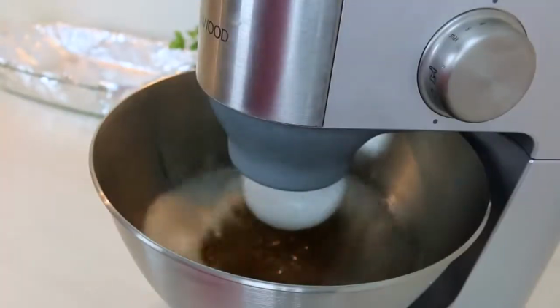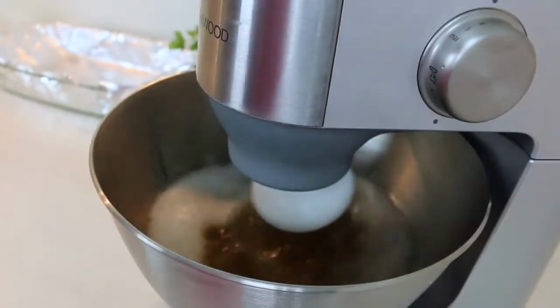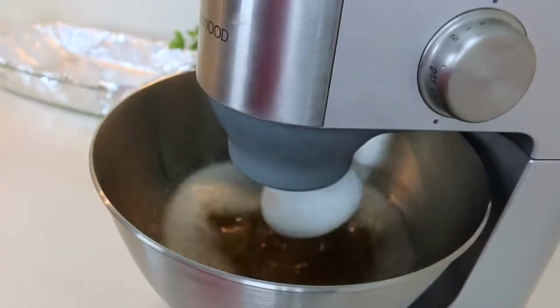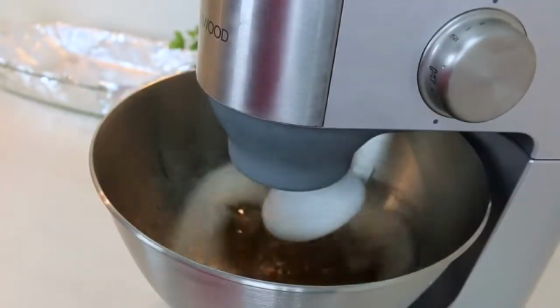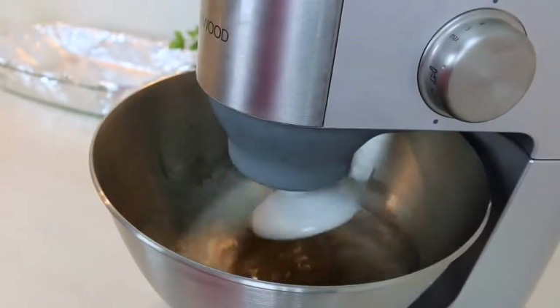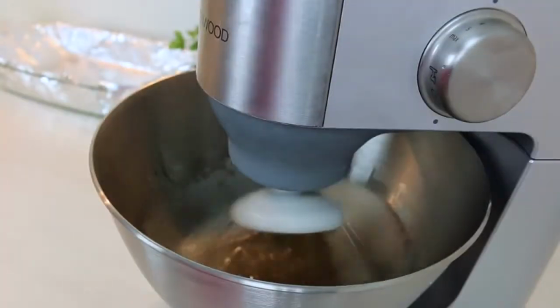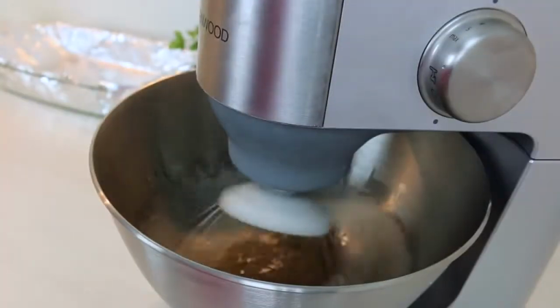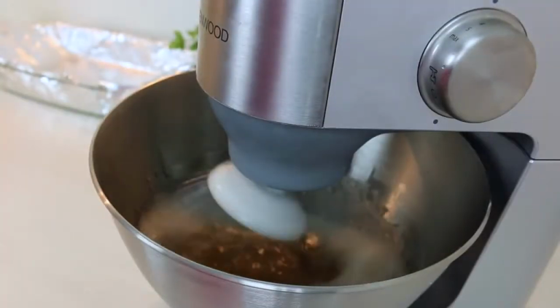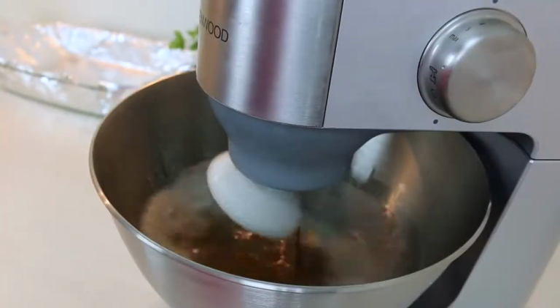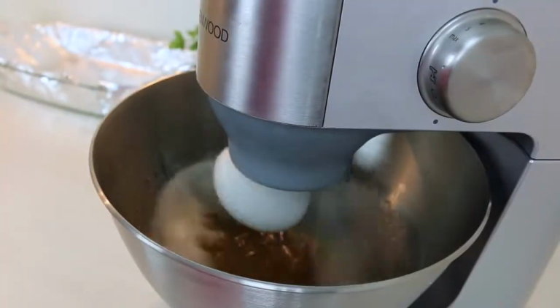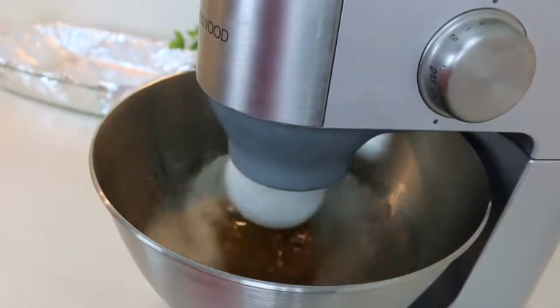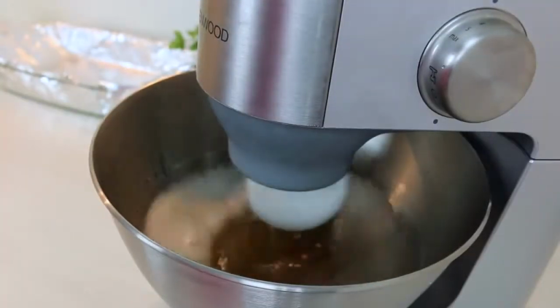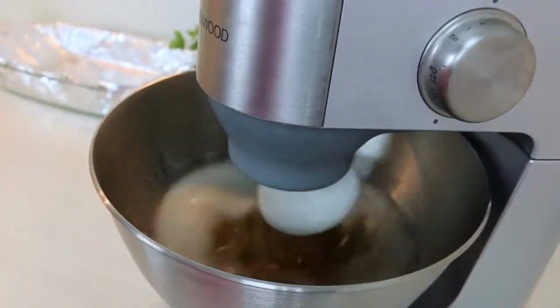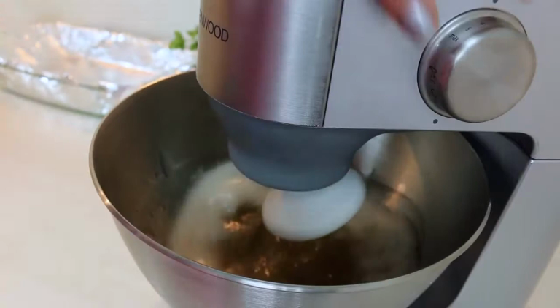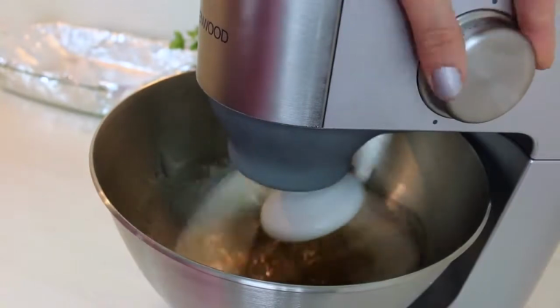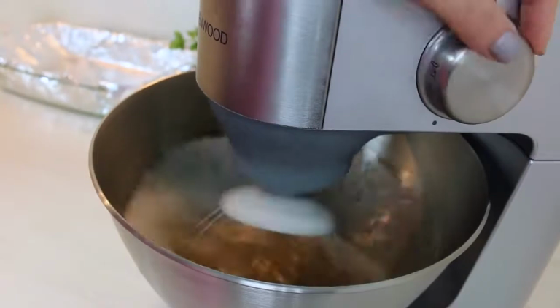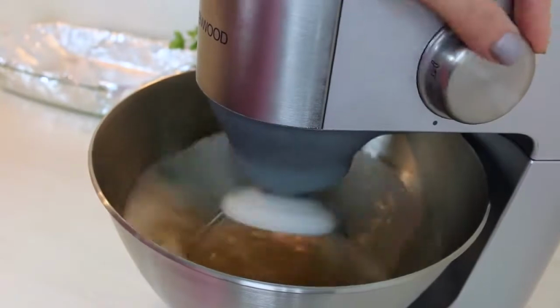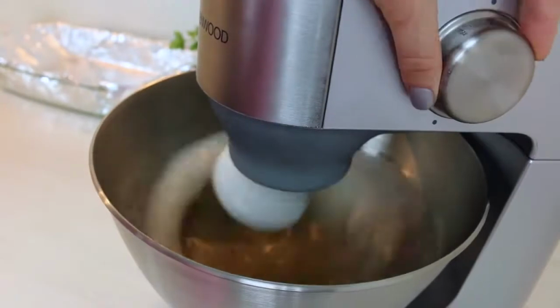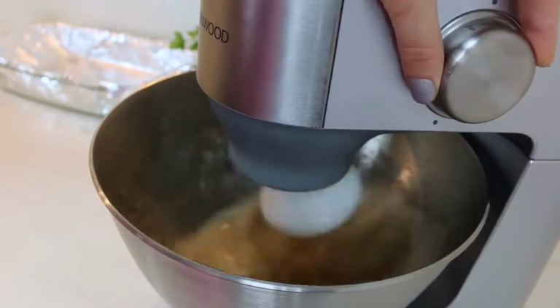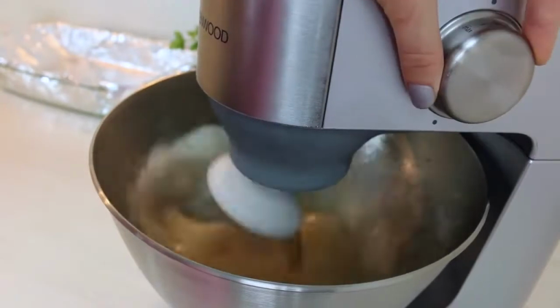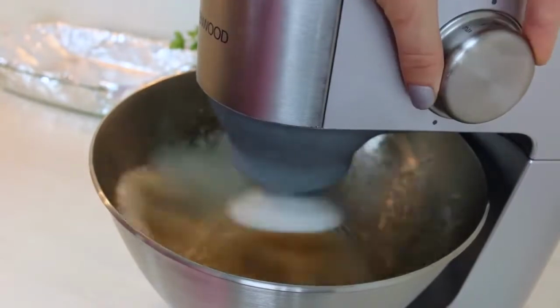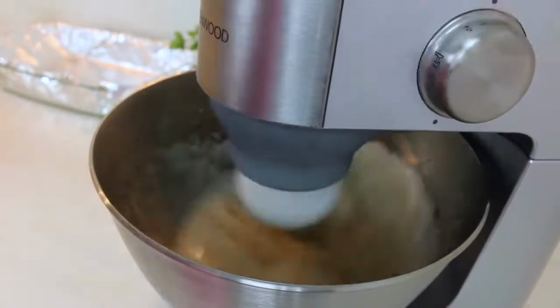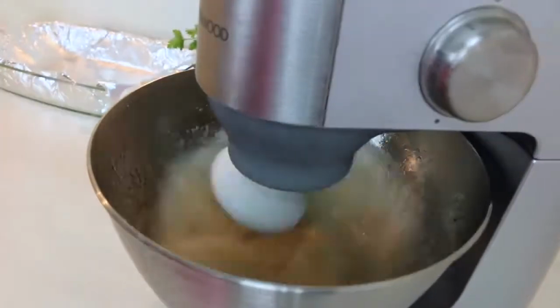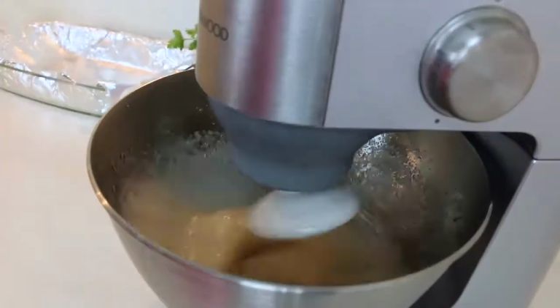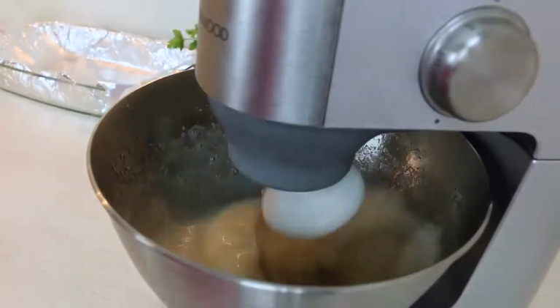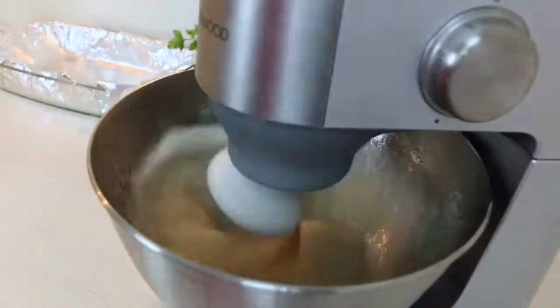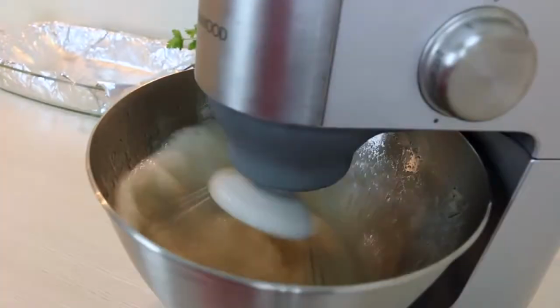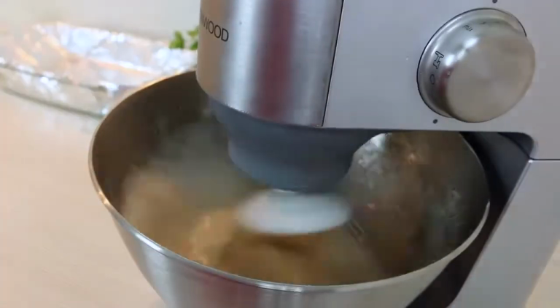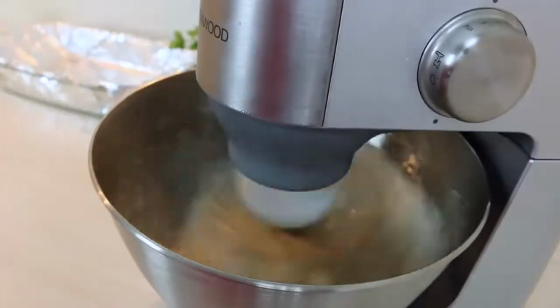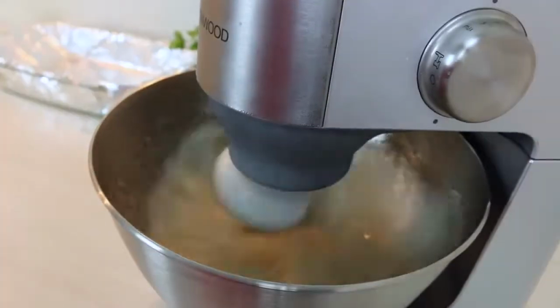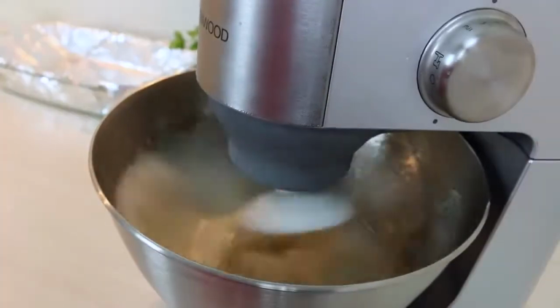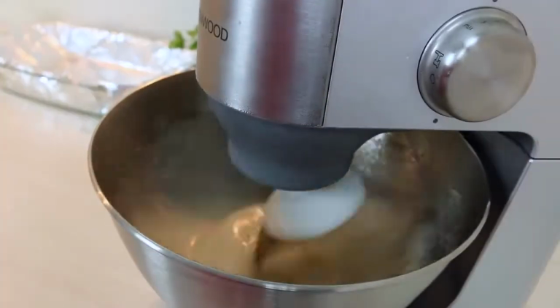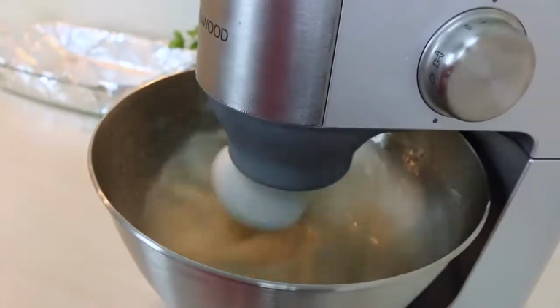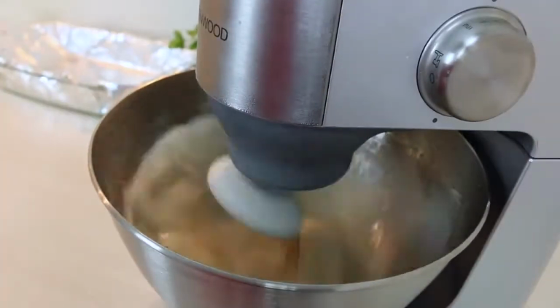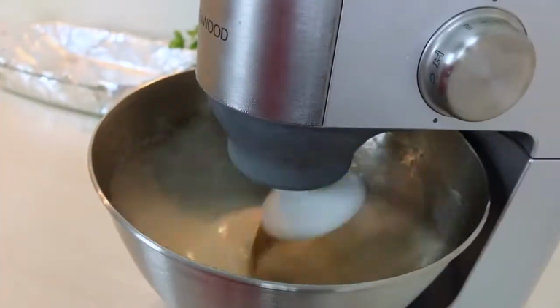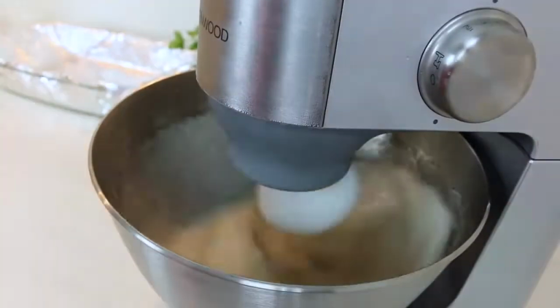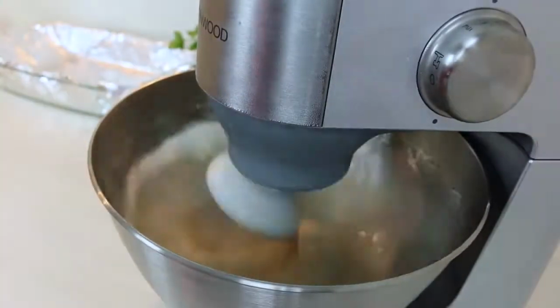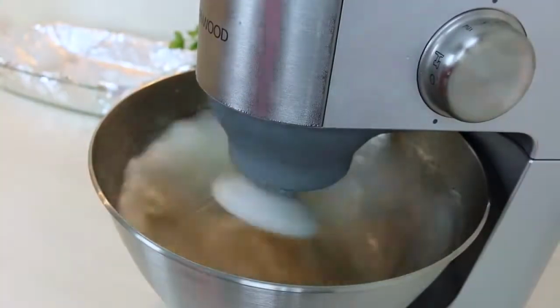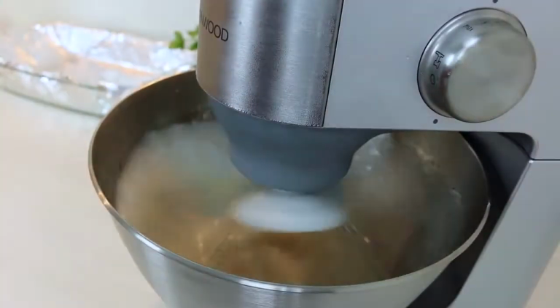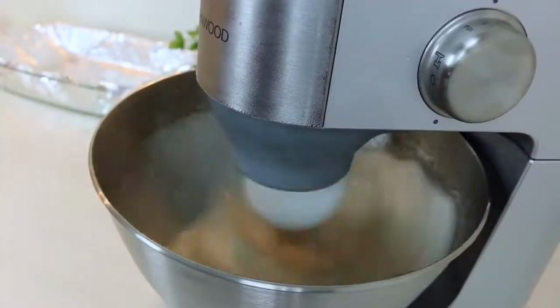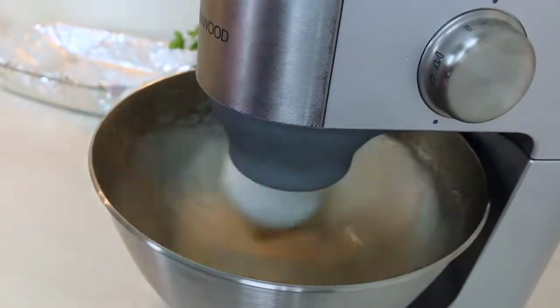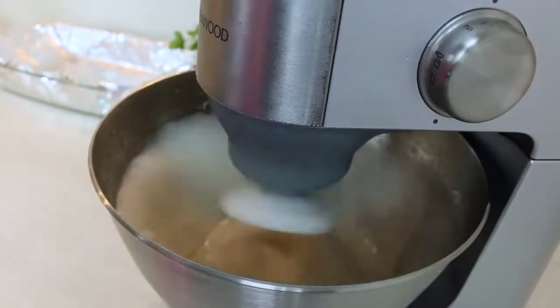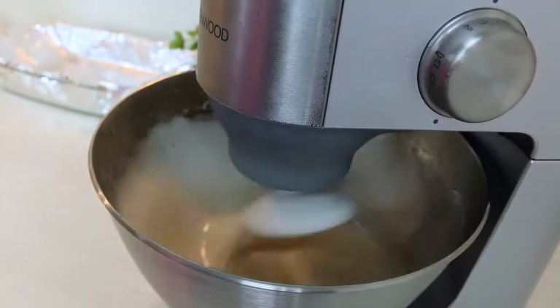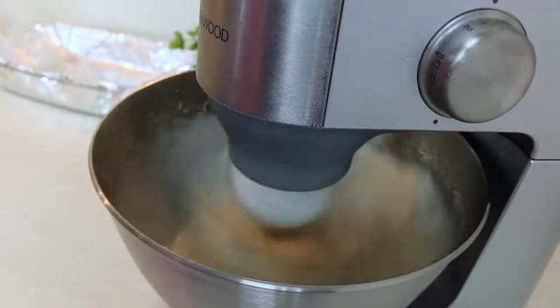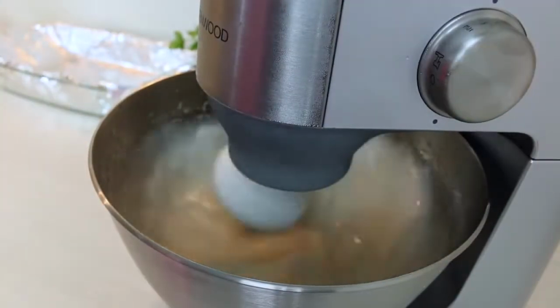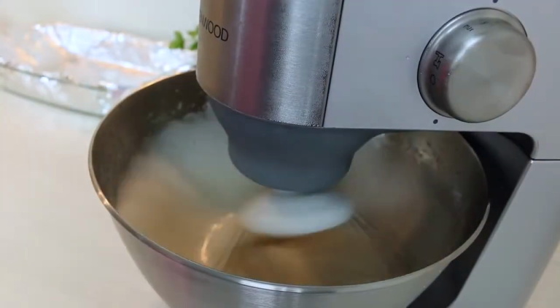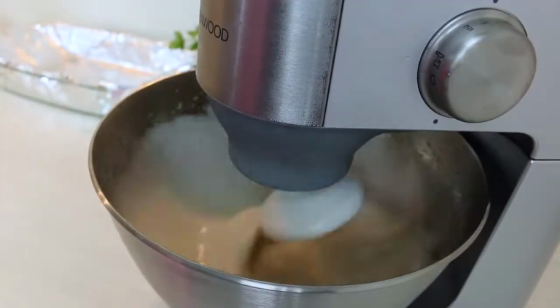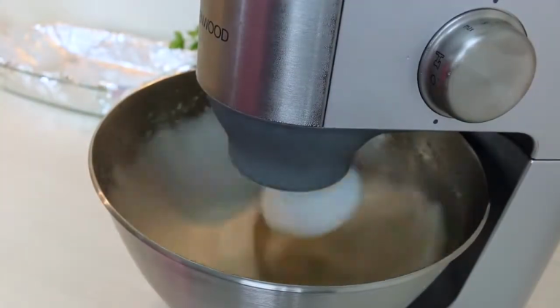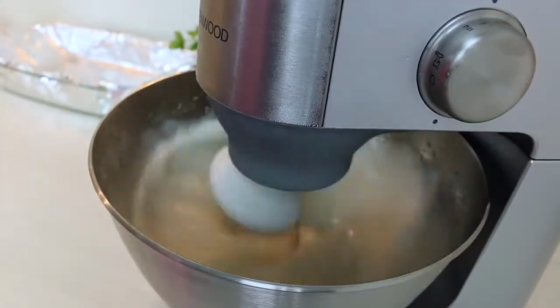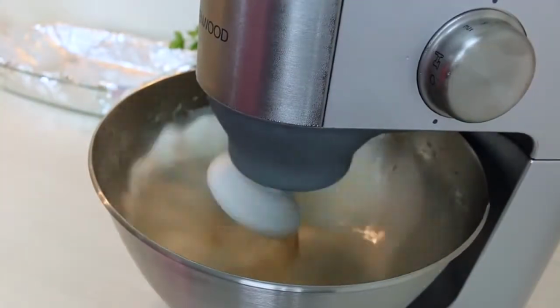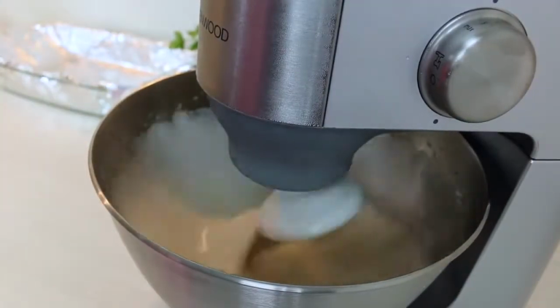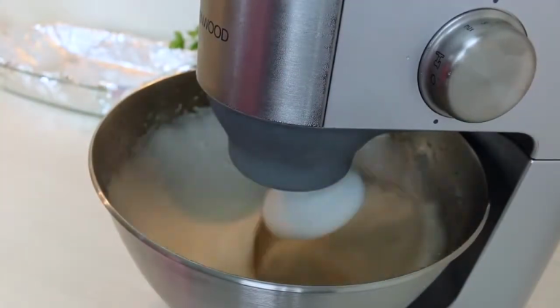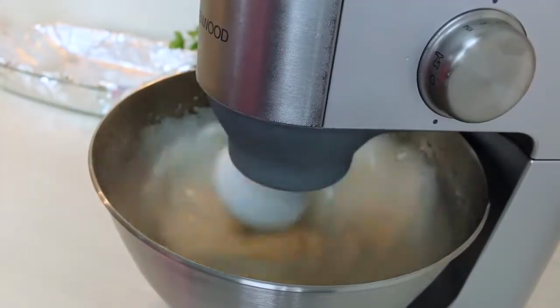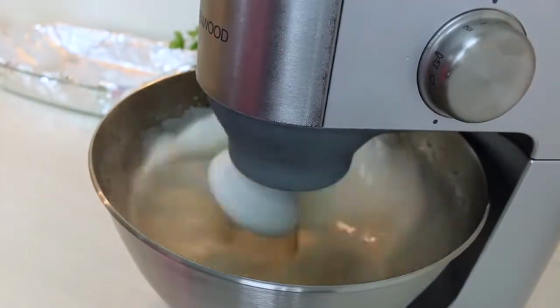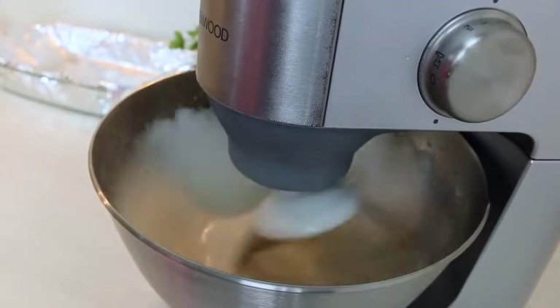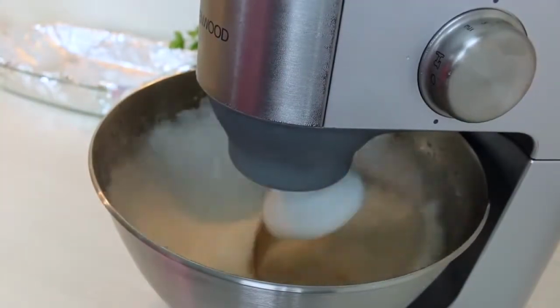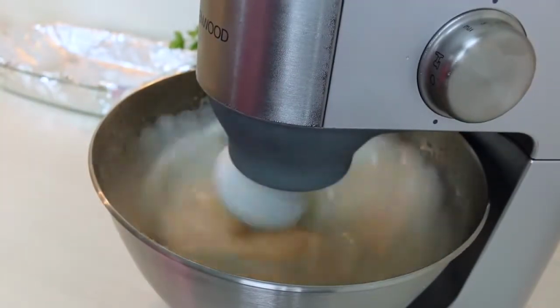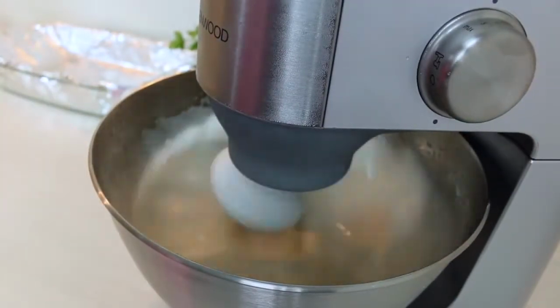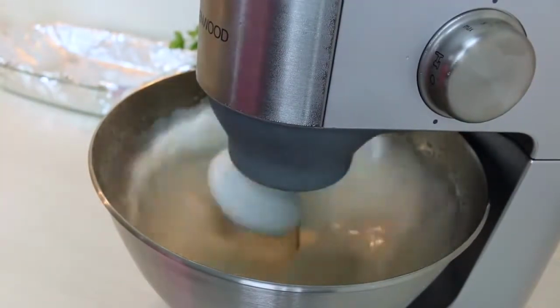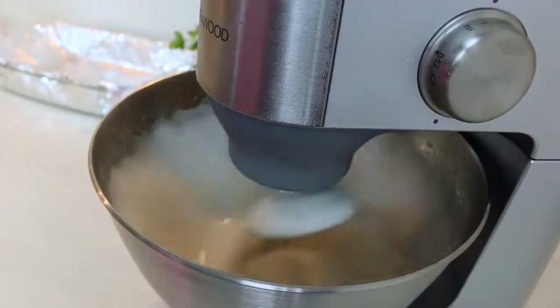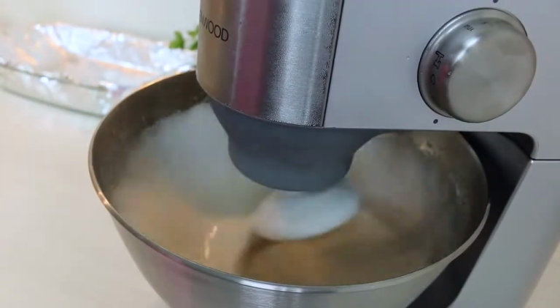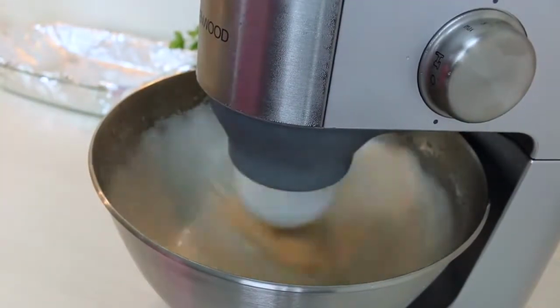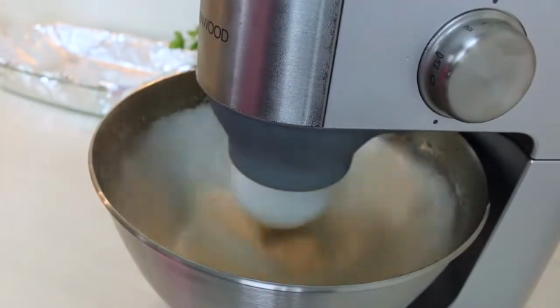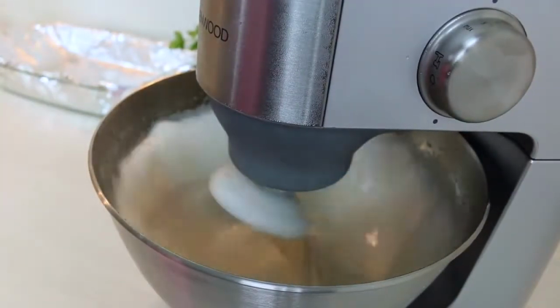Whipping time at maximum speed is 15 minutes. I will speed this process up so you can see how the mixture will be changing.